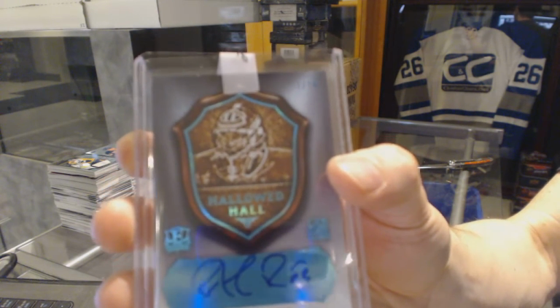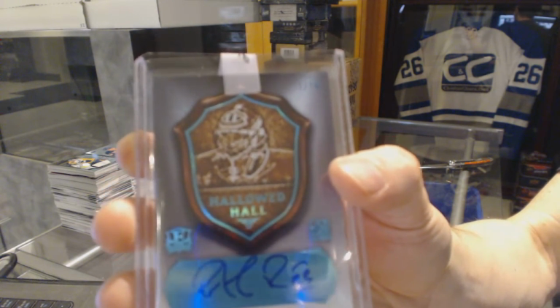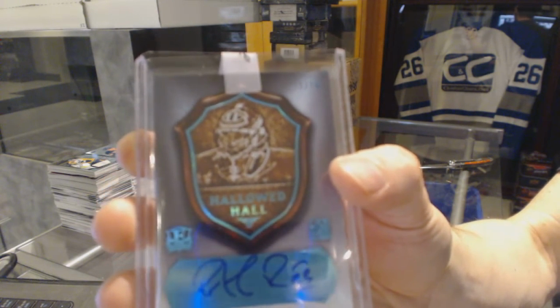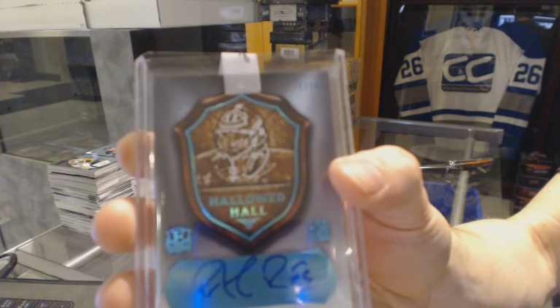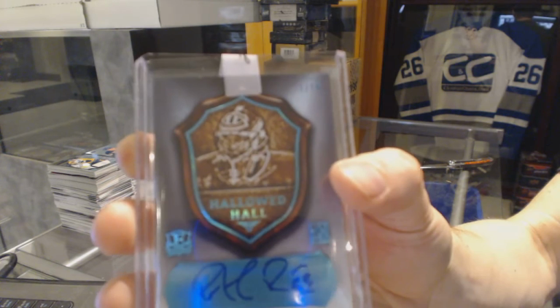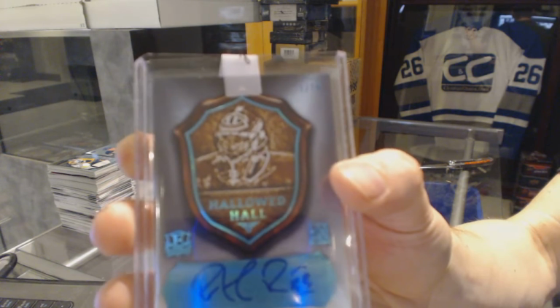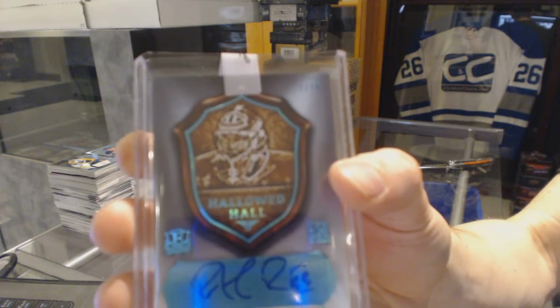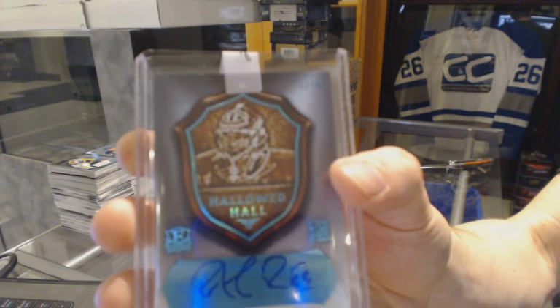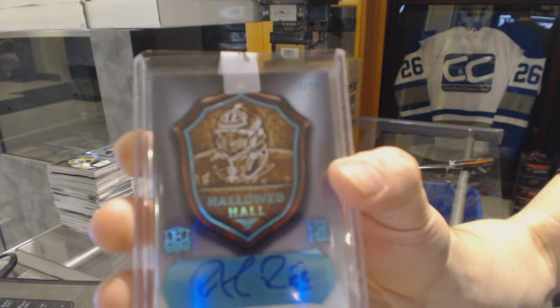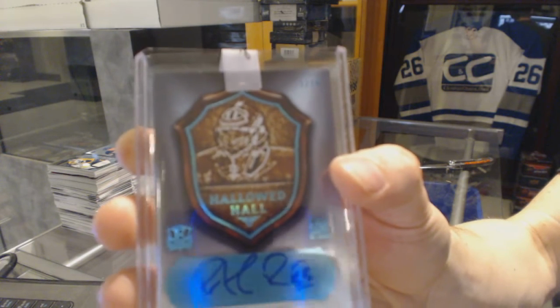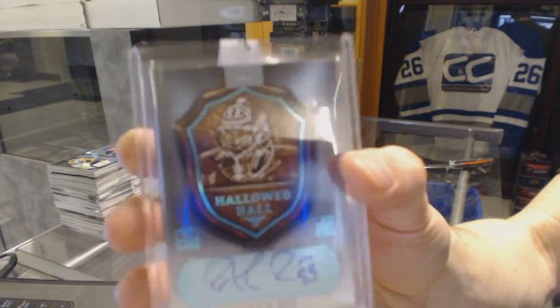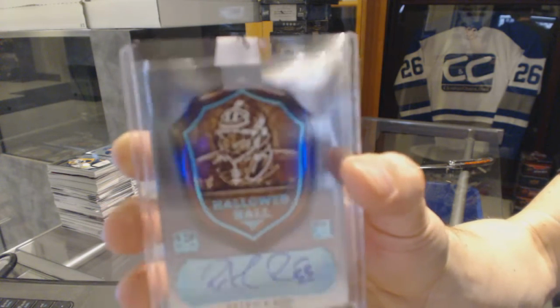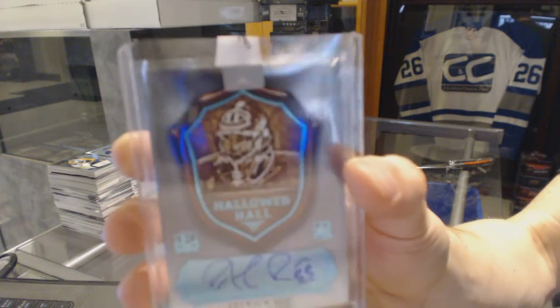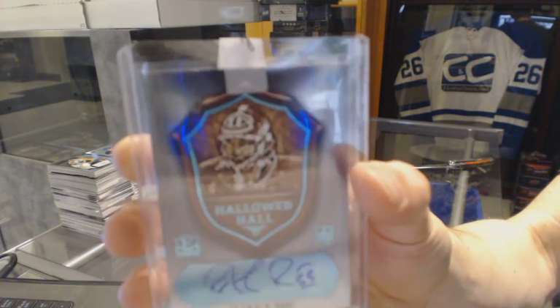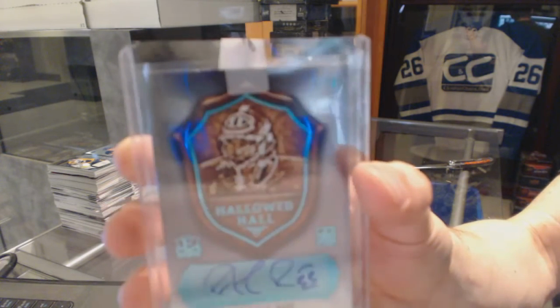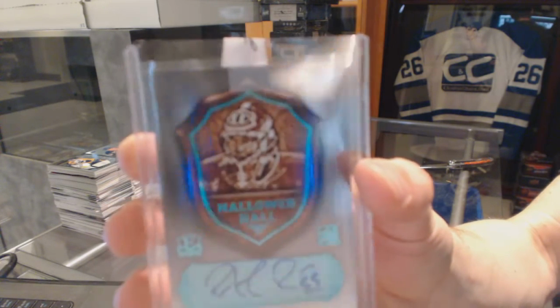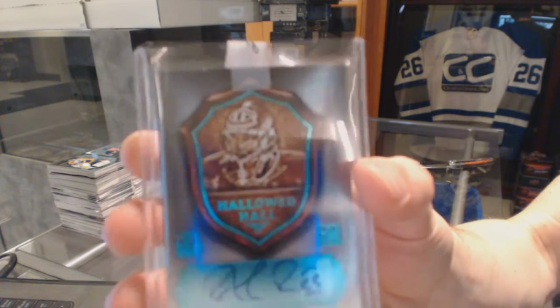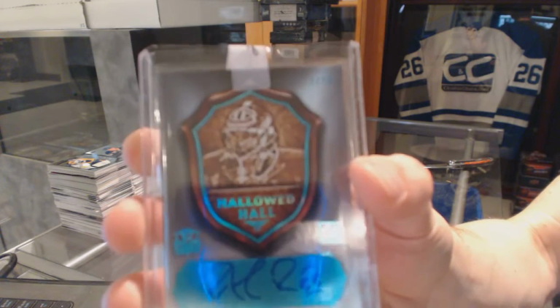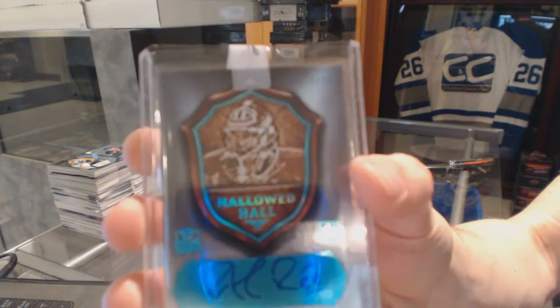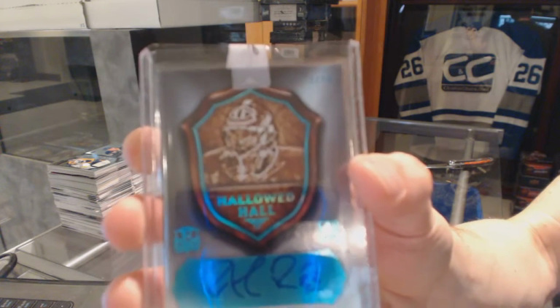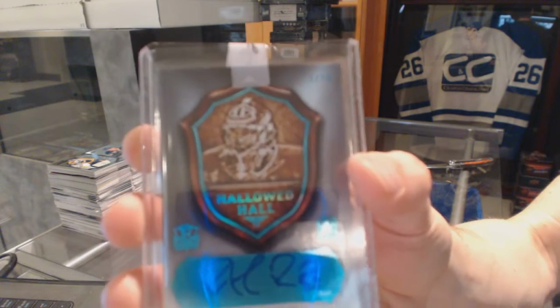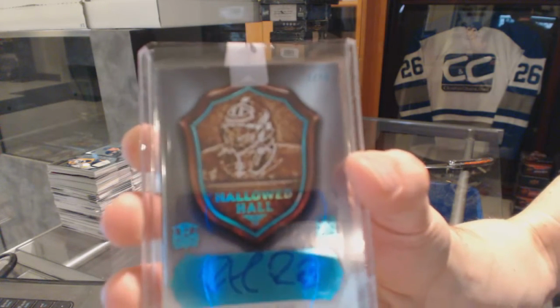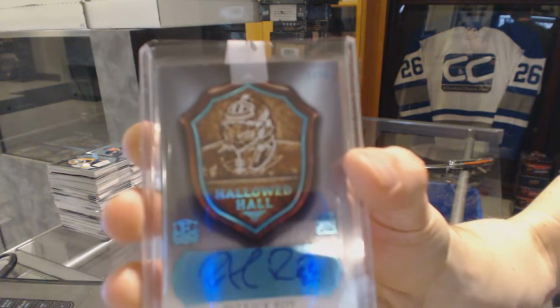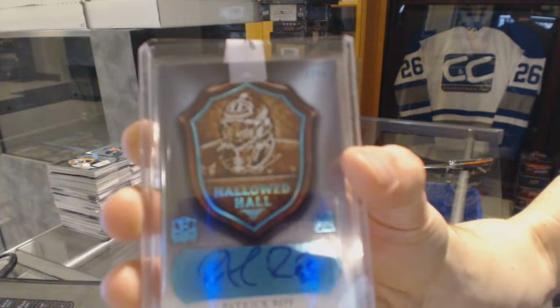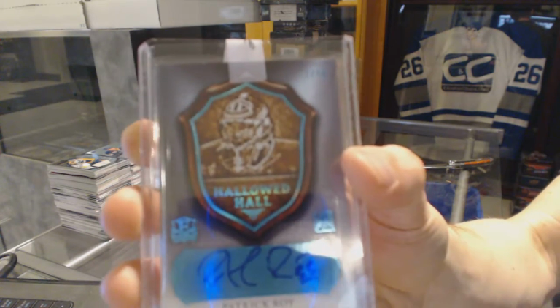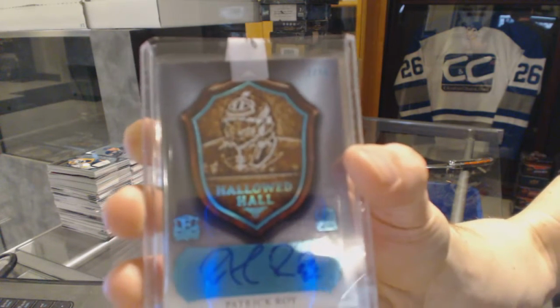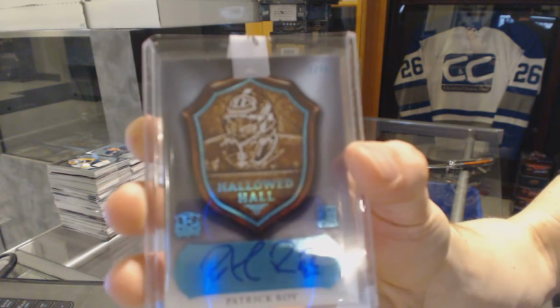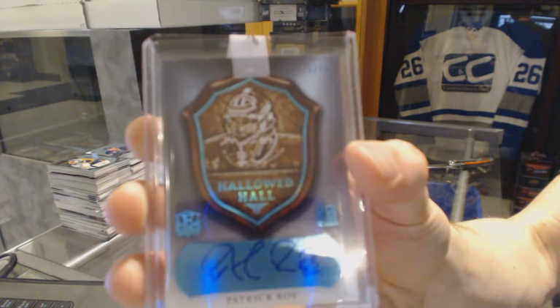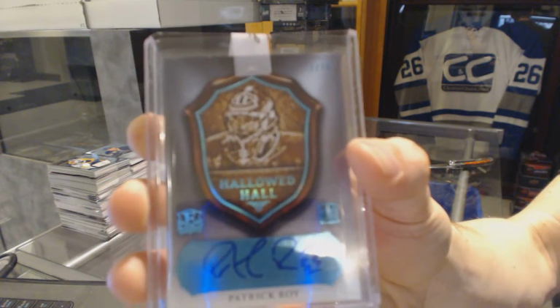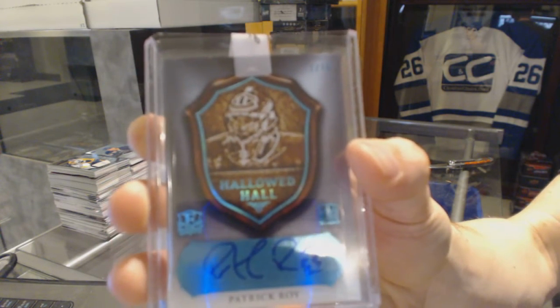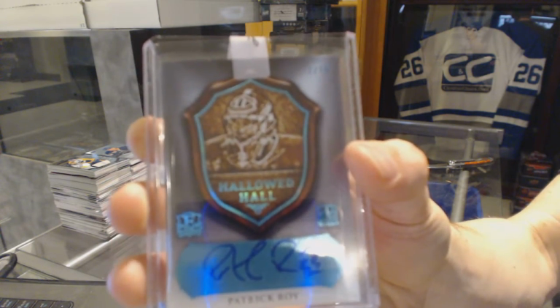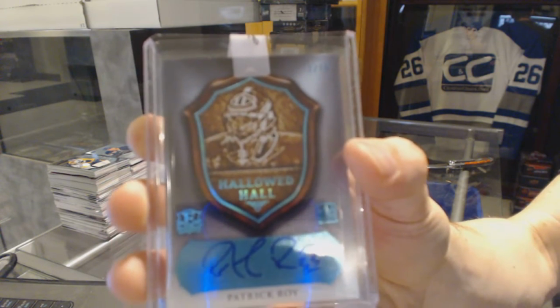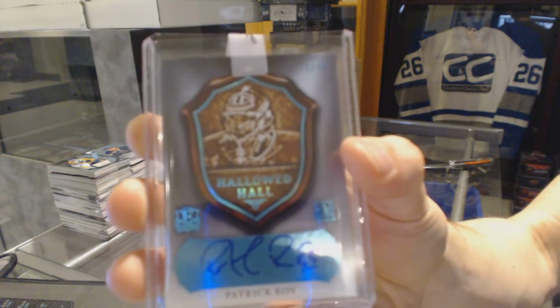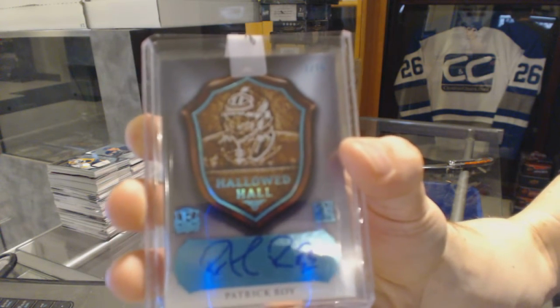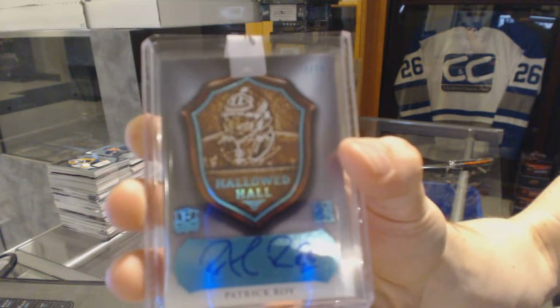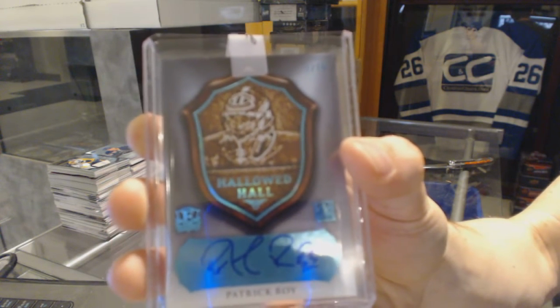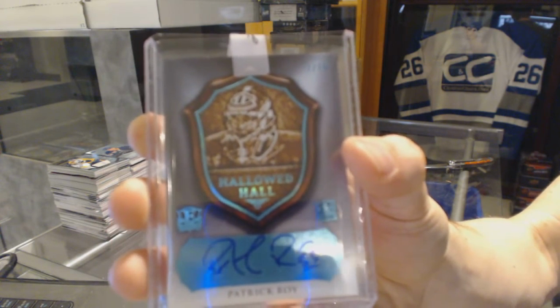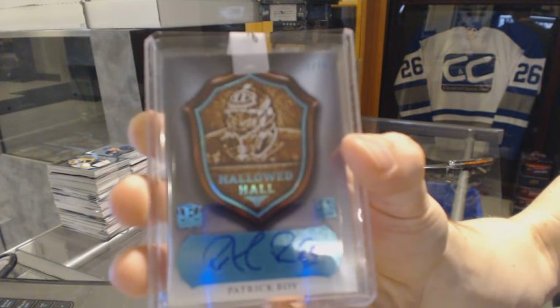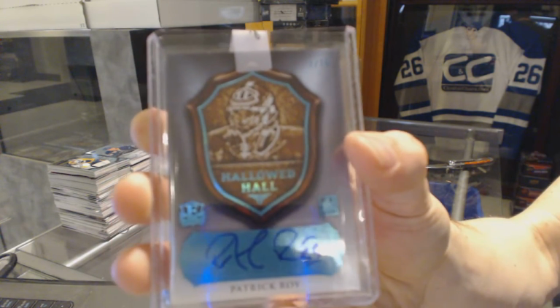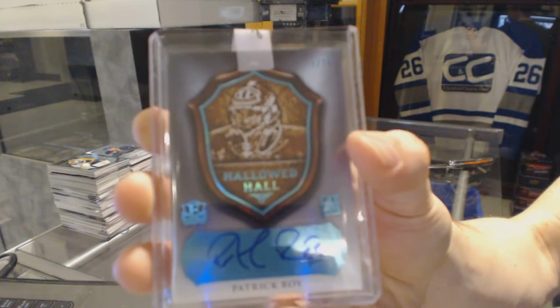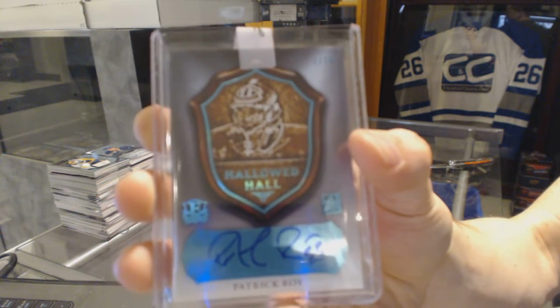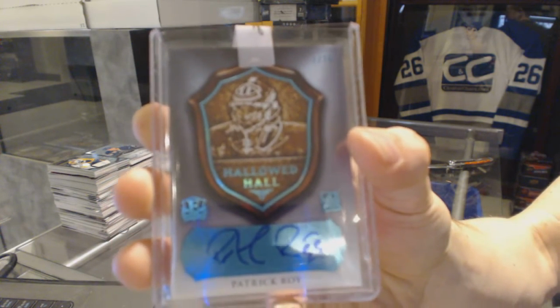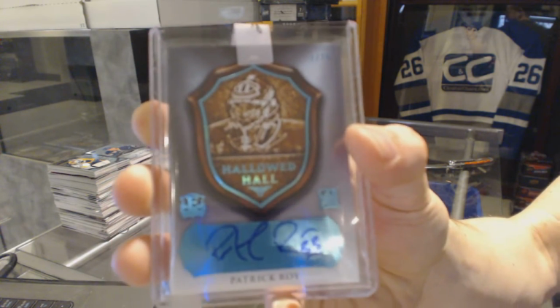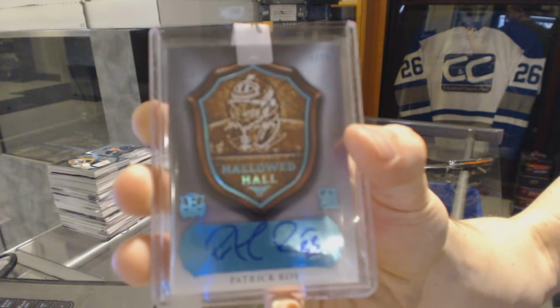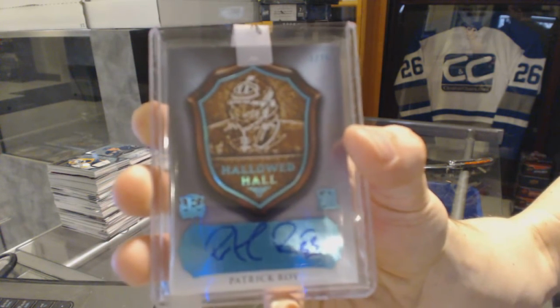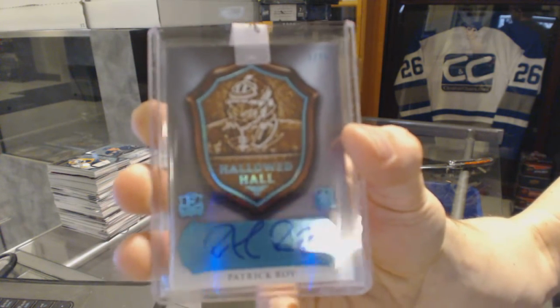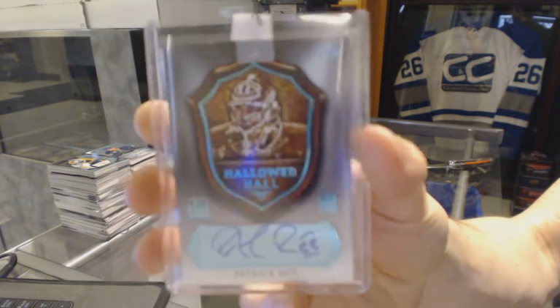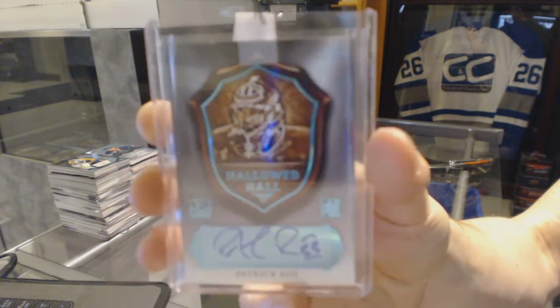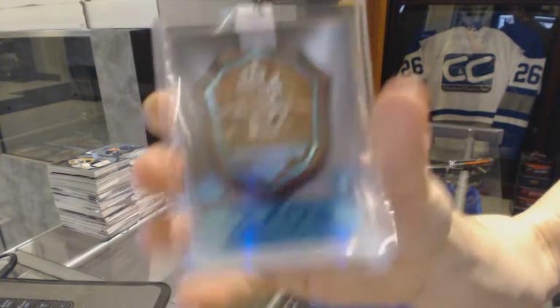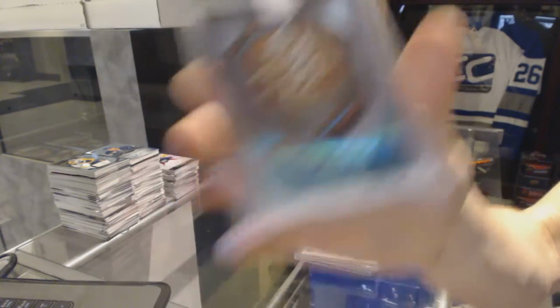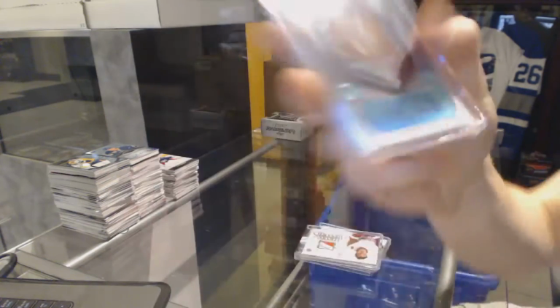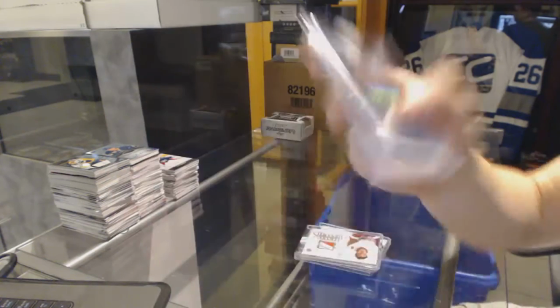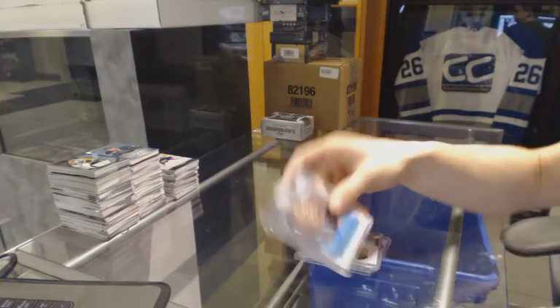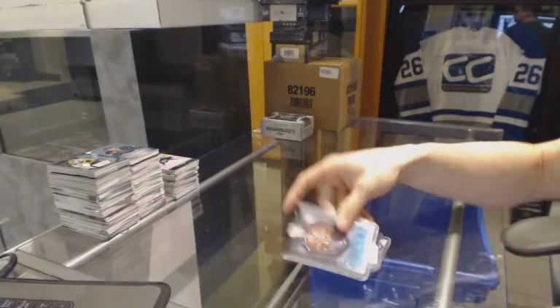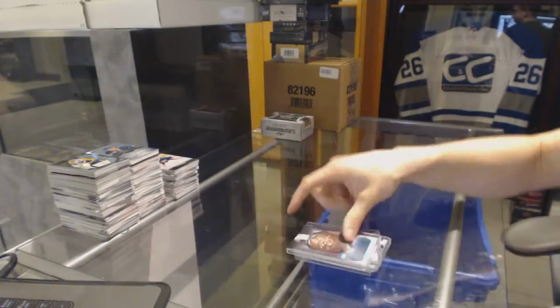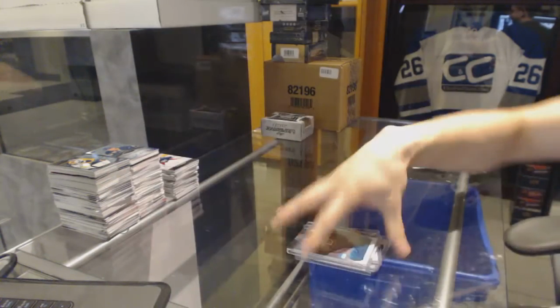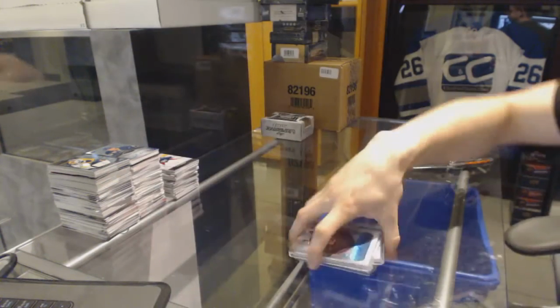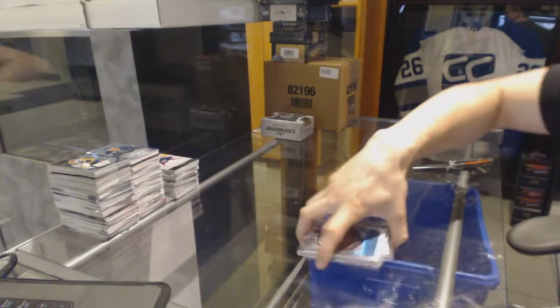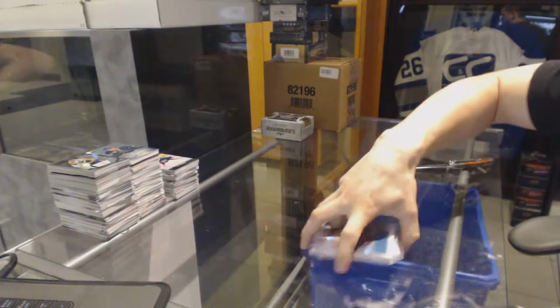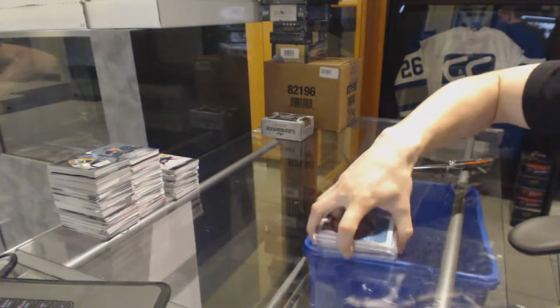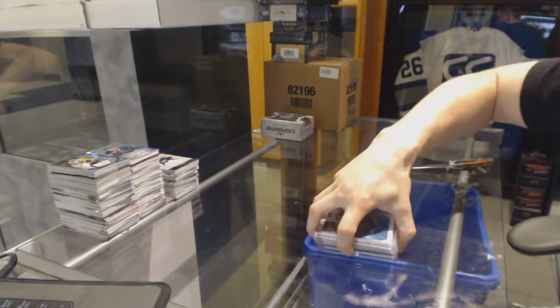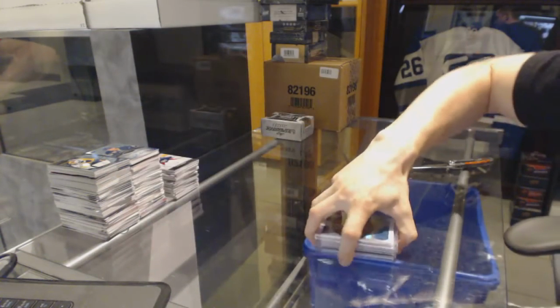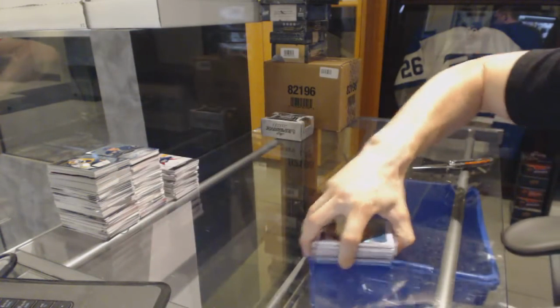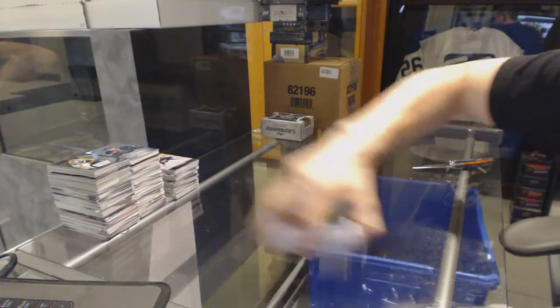What a box. 1 of 10 for the Habs, Patrick Roy.